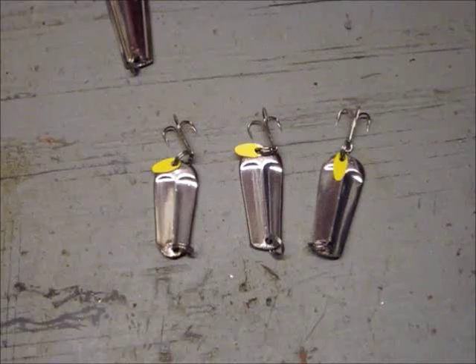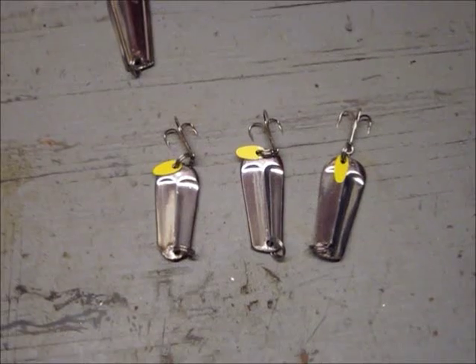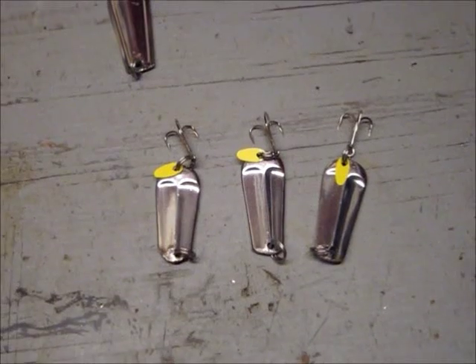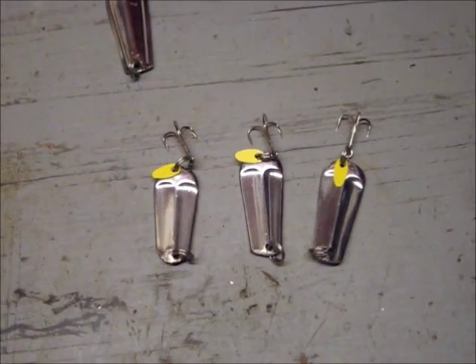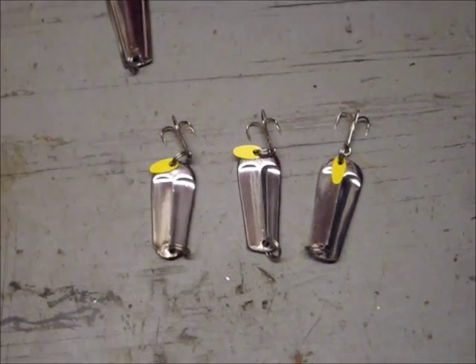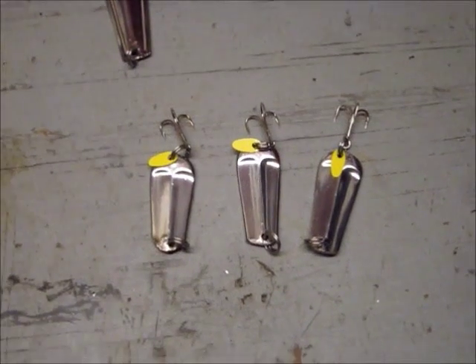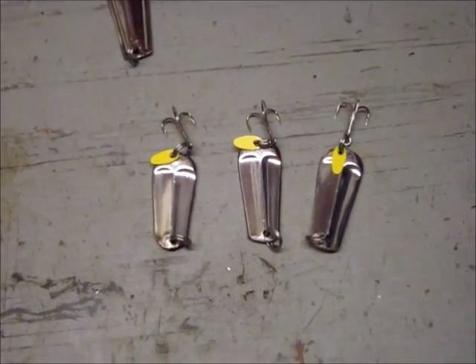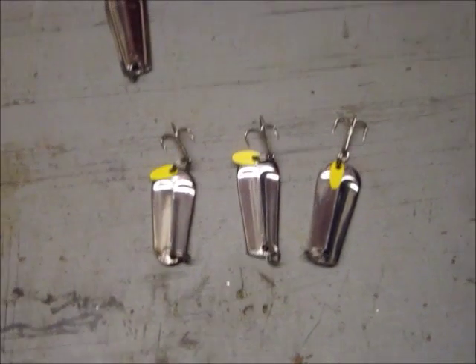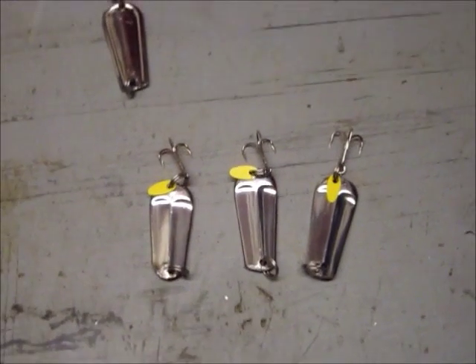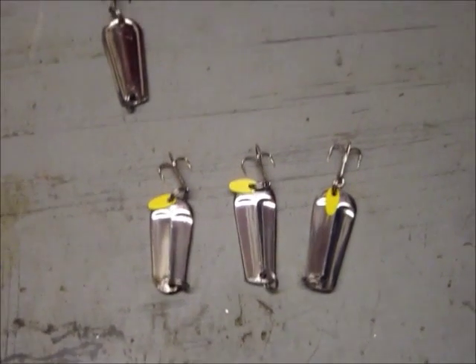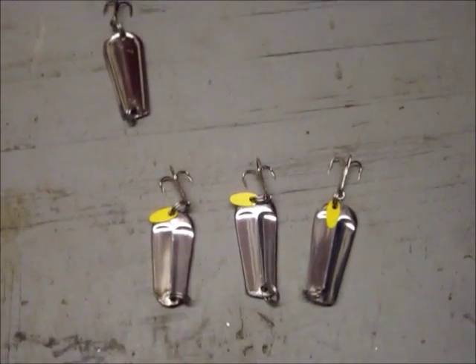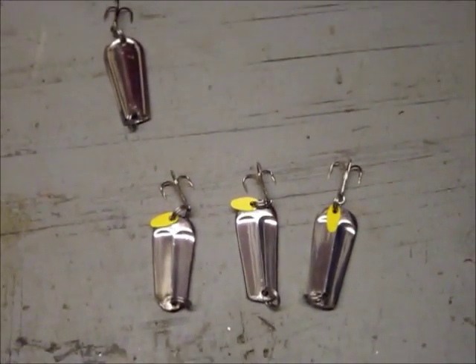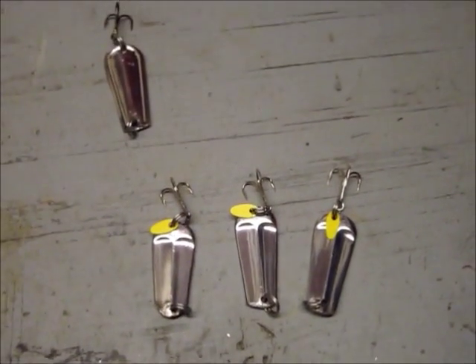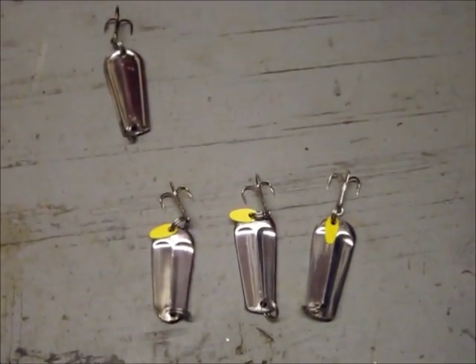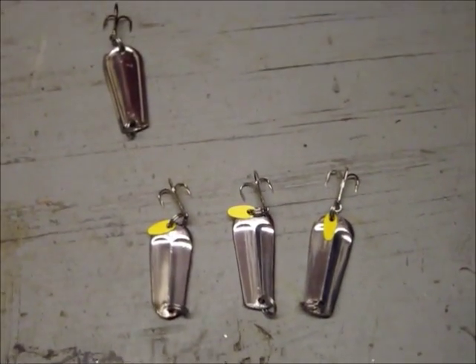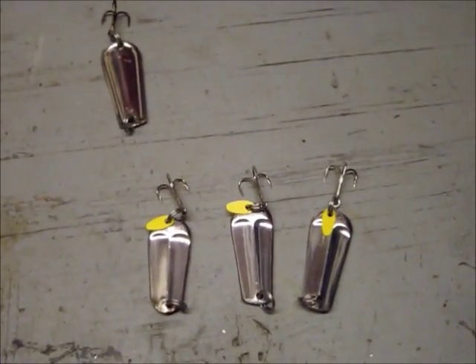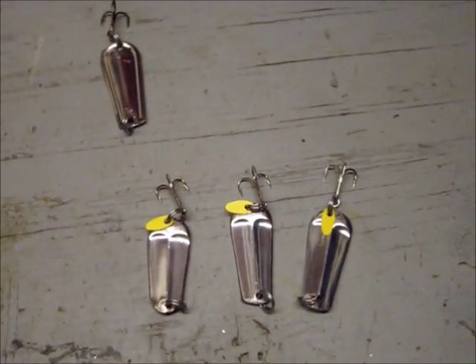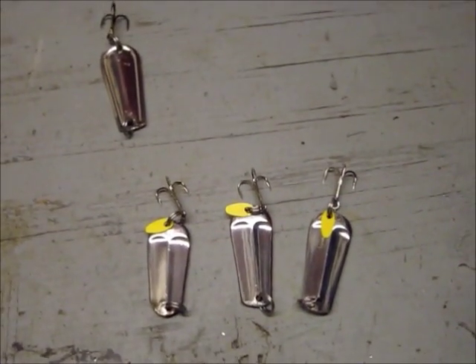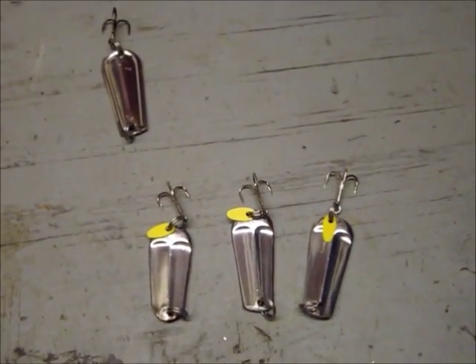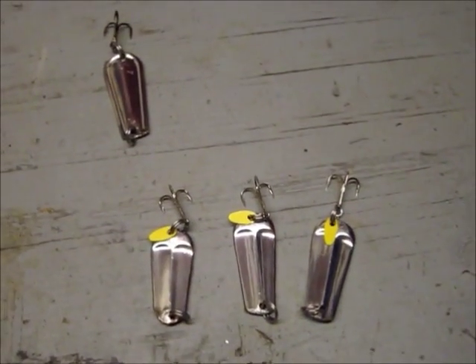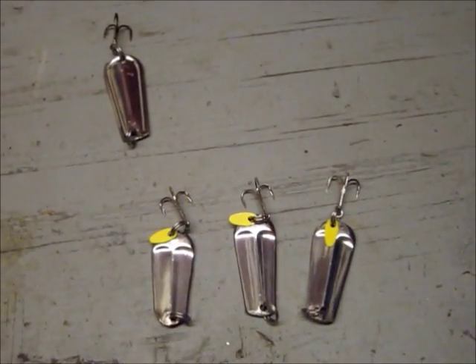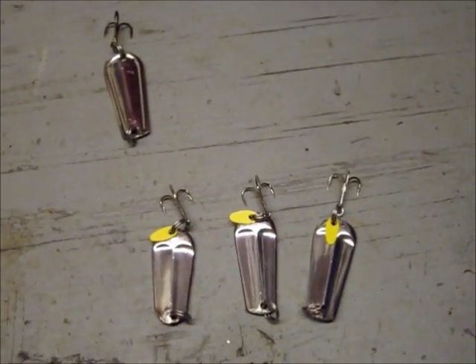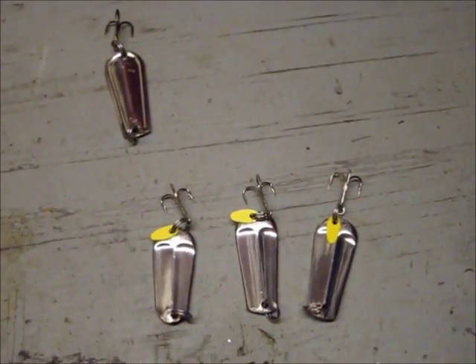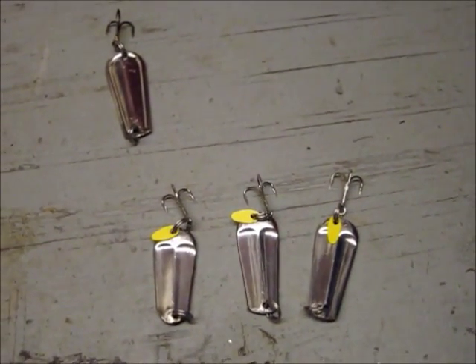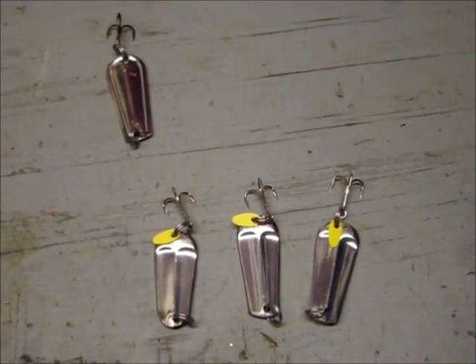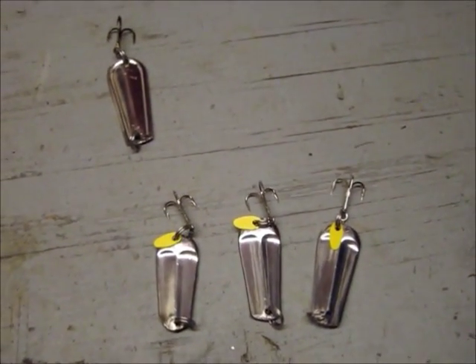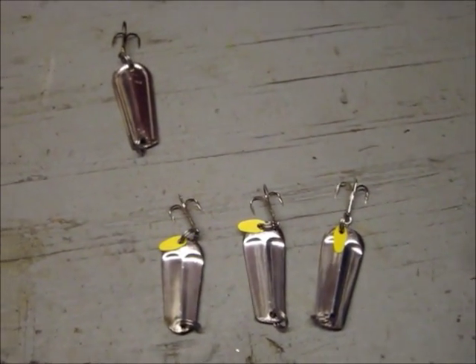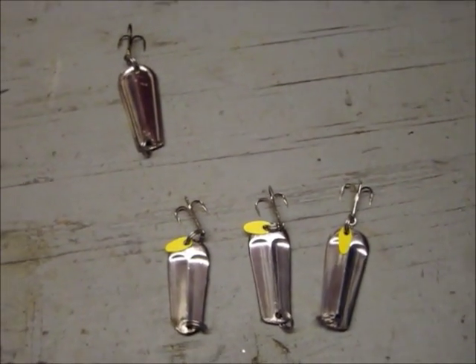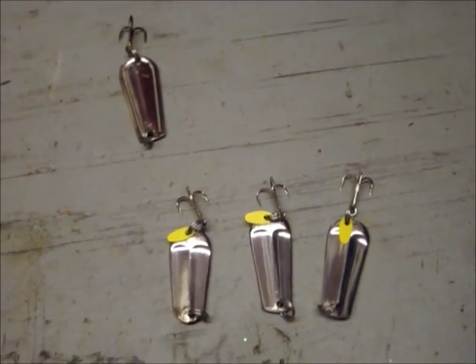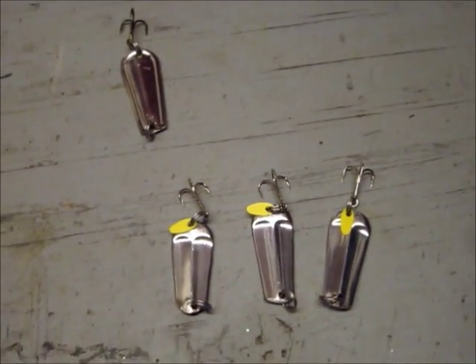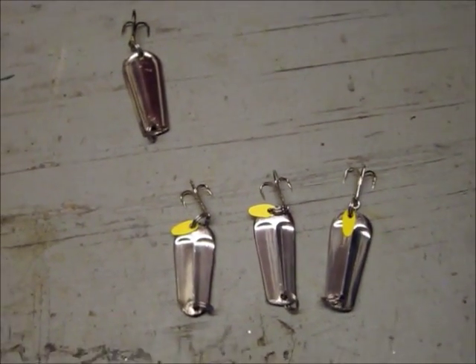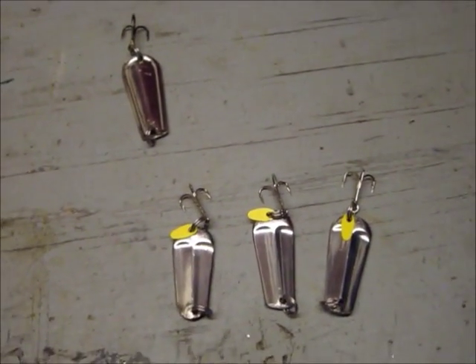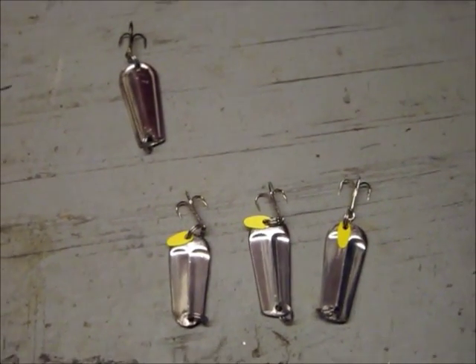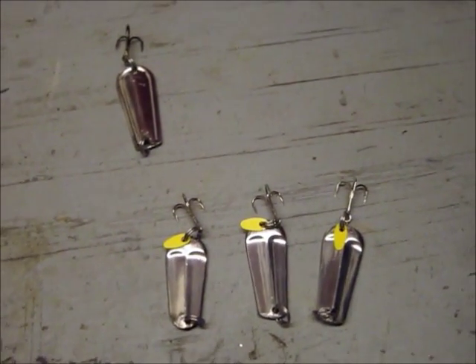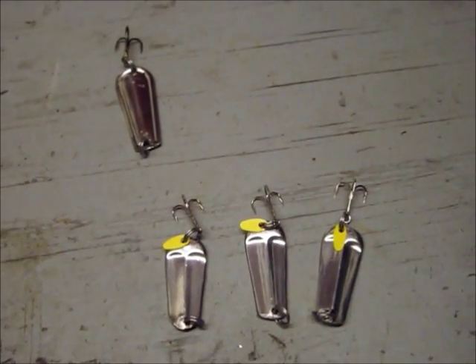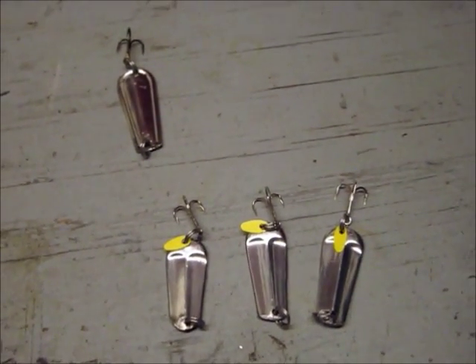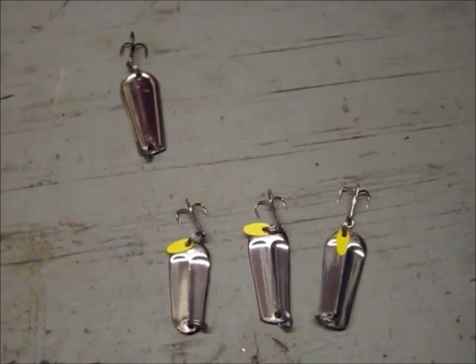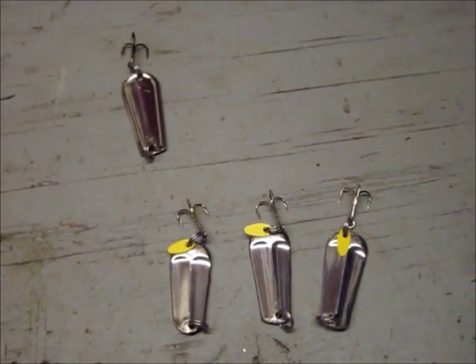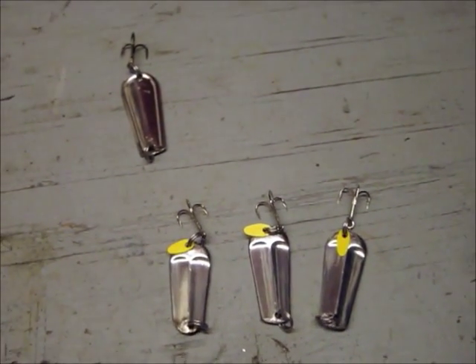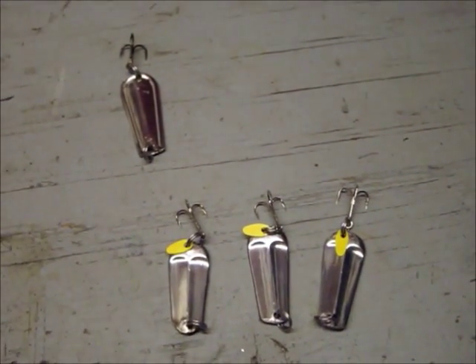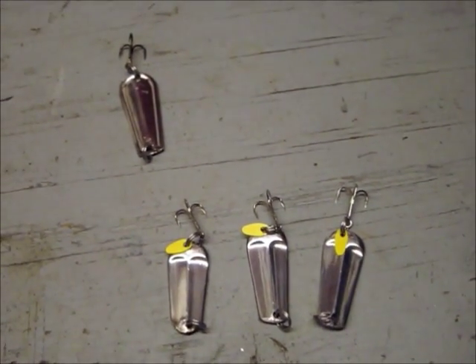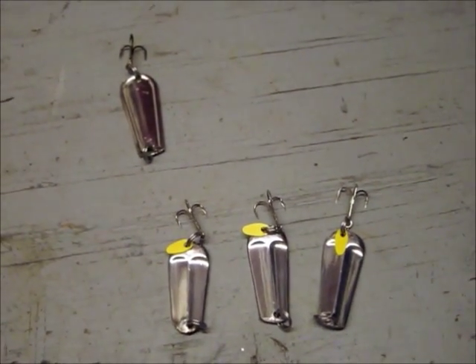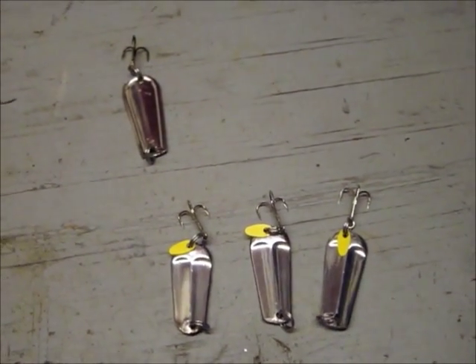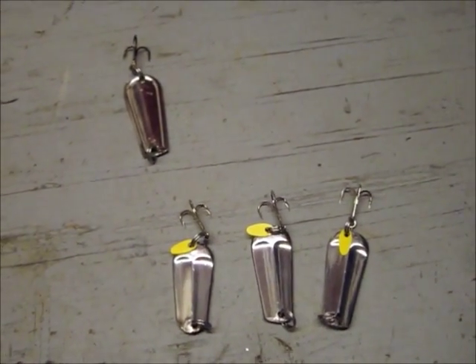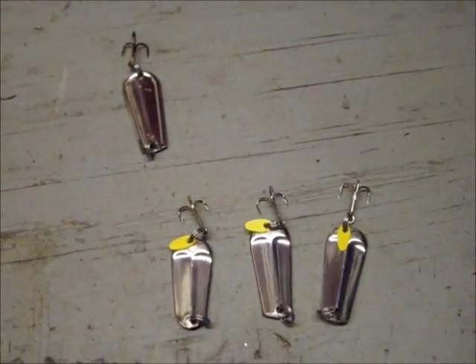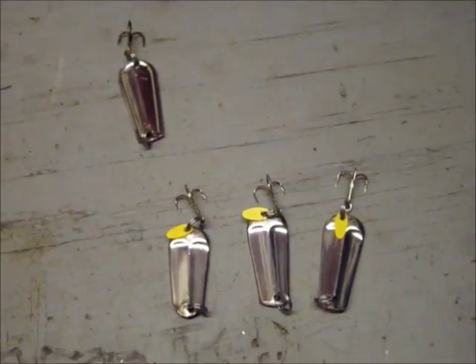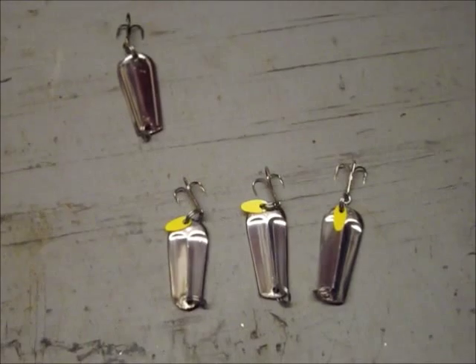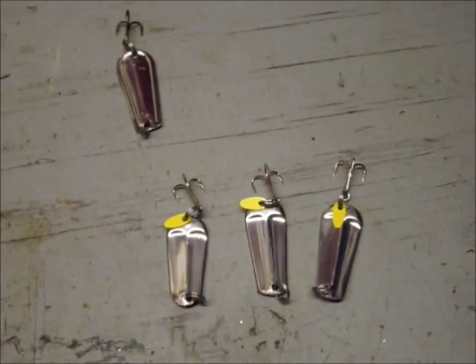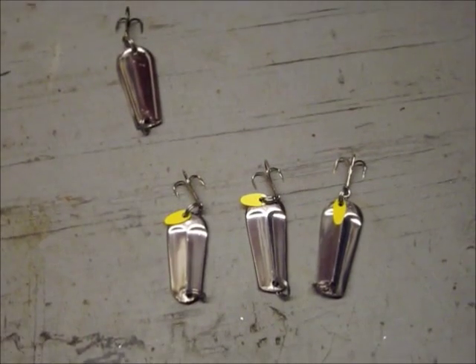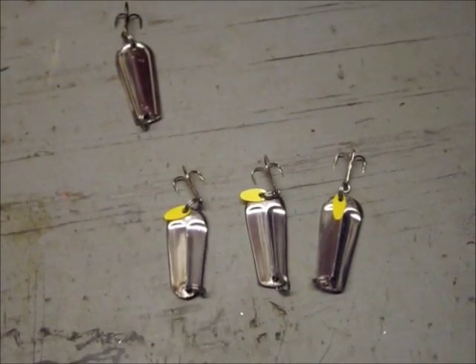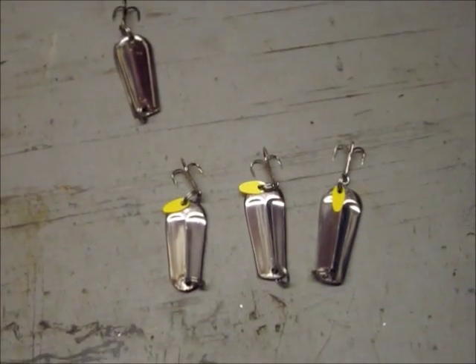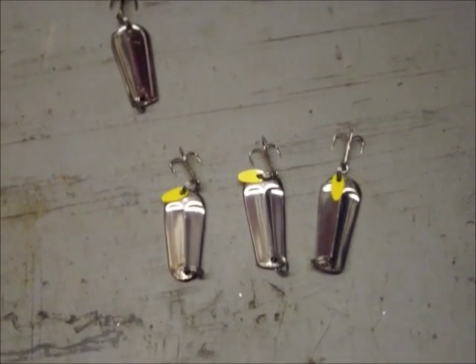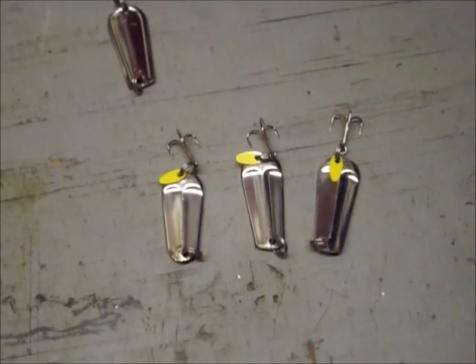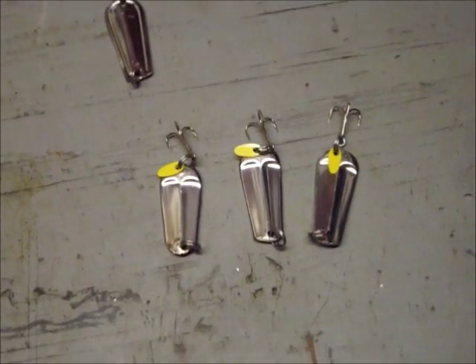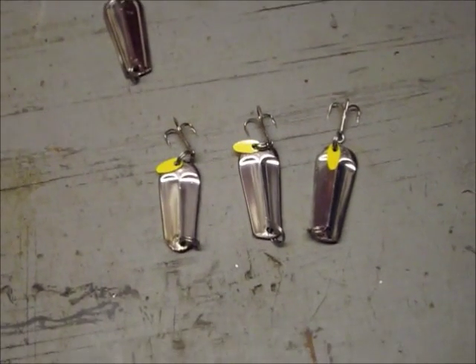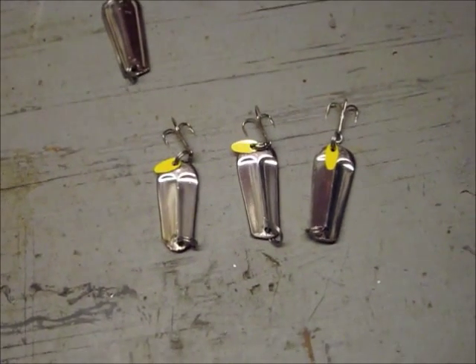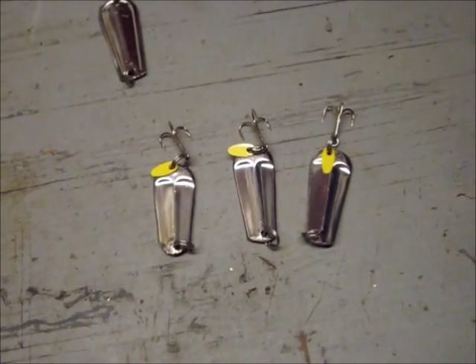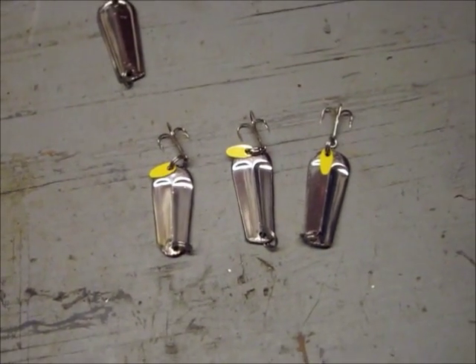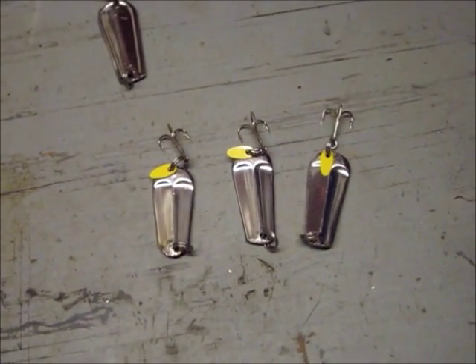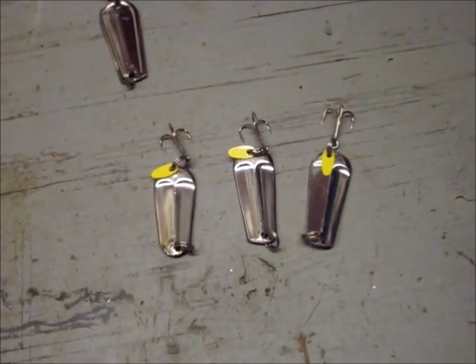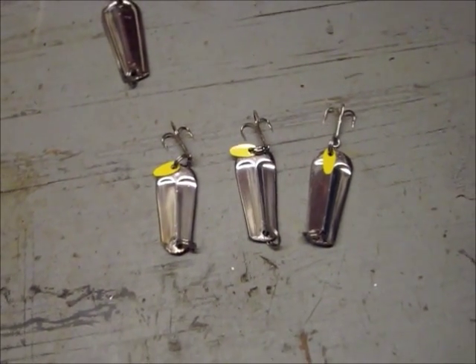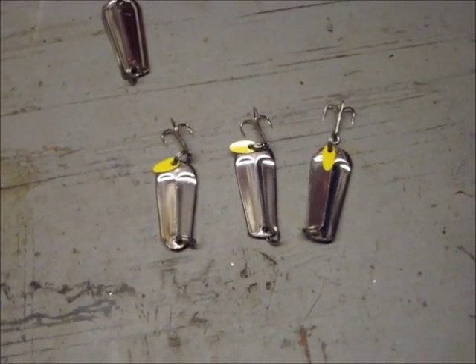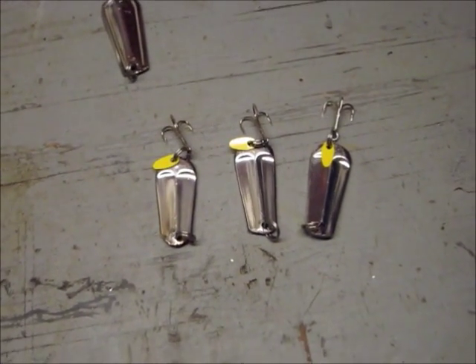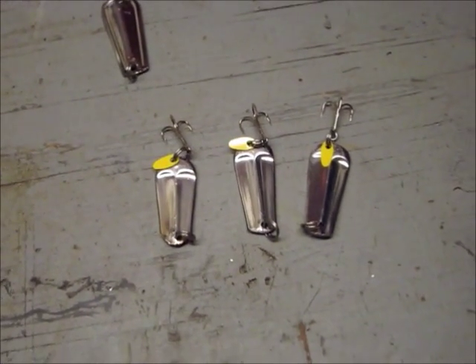Hey everyone, here's an update I said I would do. This is for the ice fishing spoons I've been working on for the past couple days.